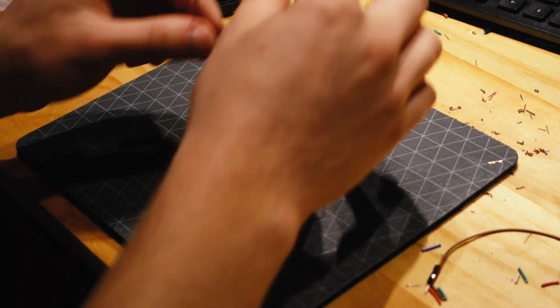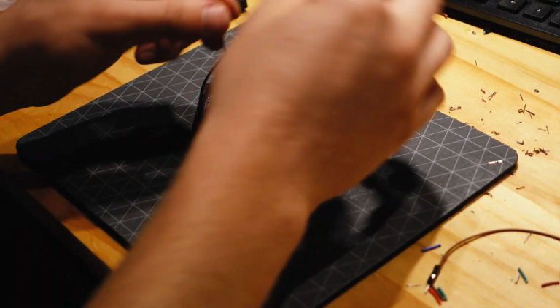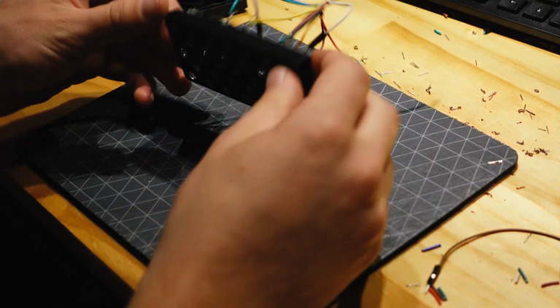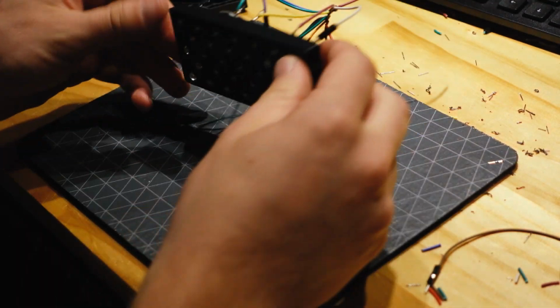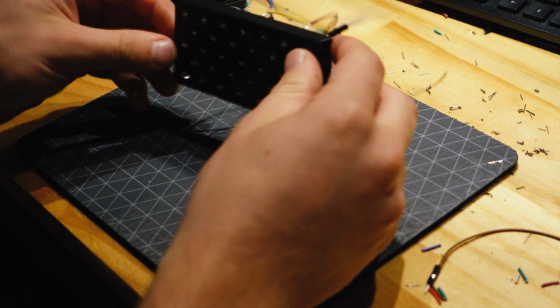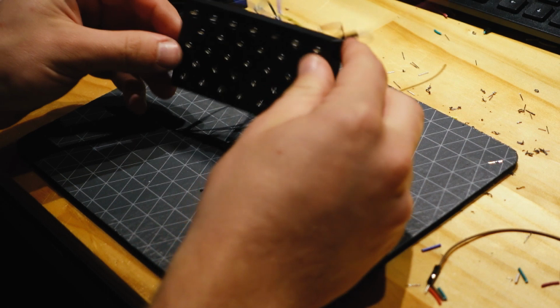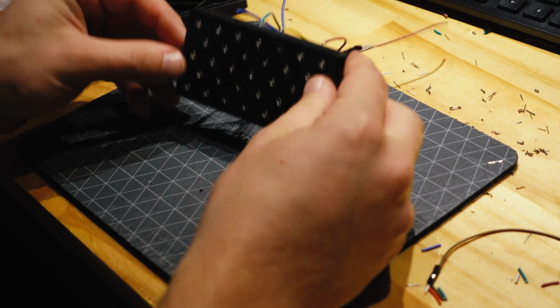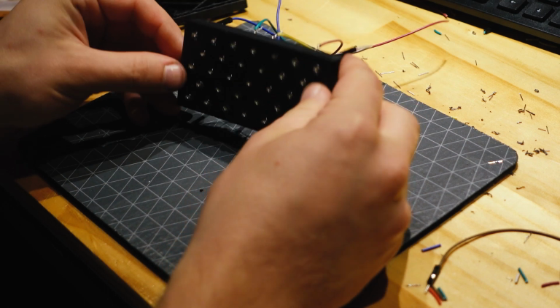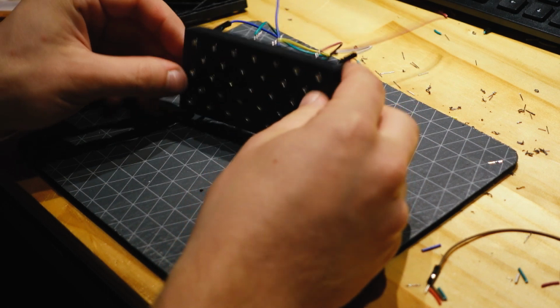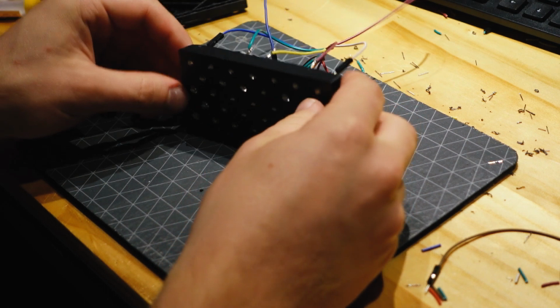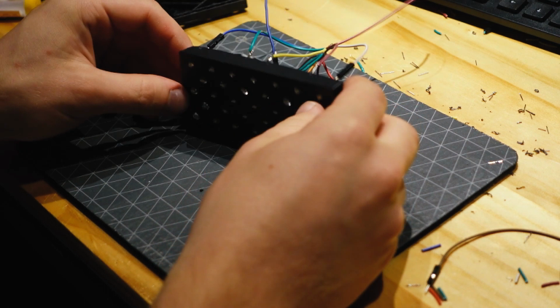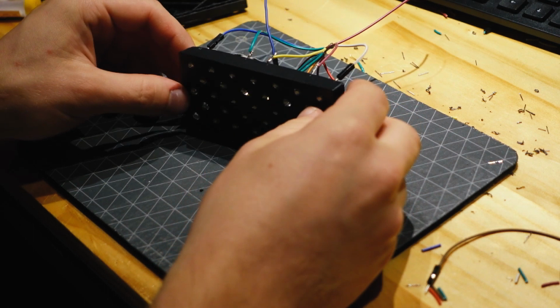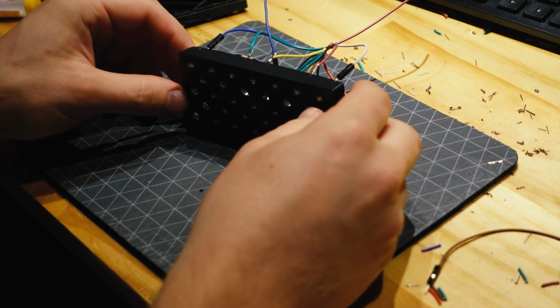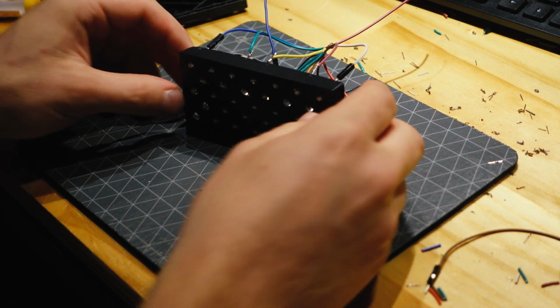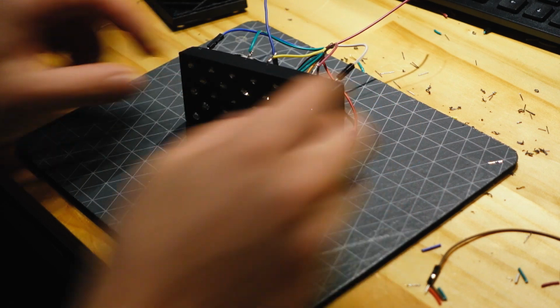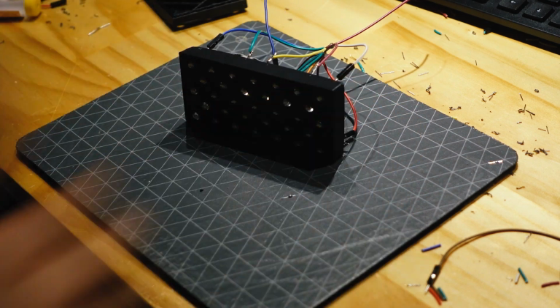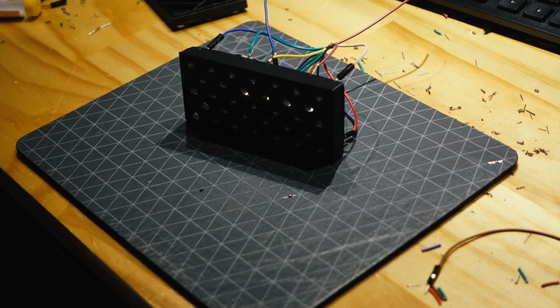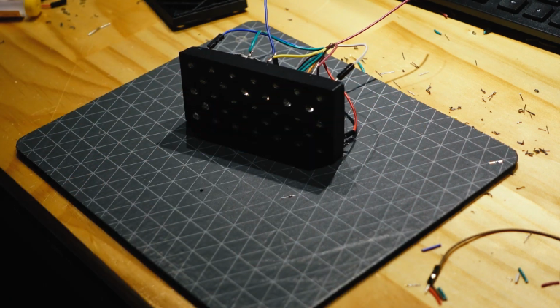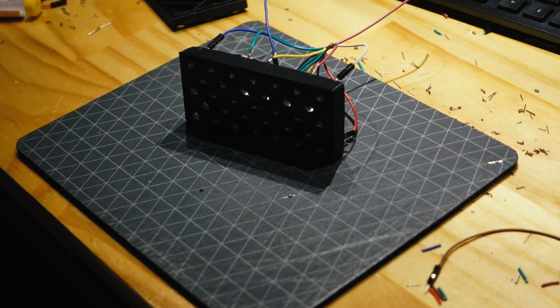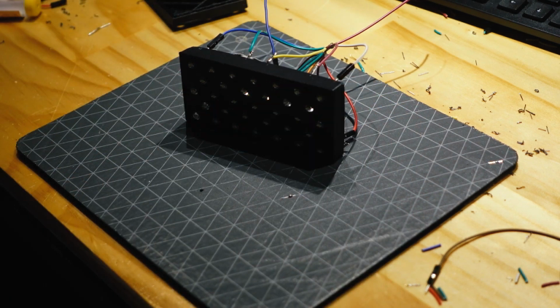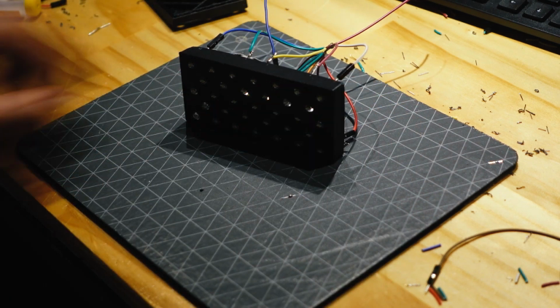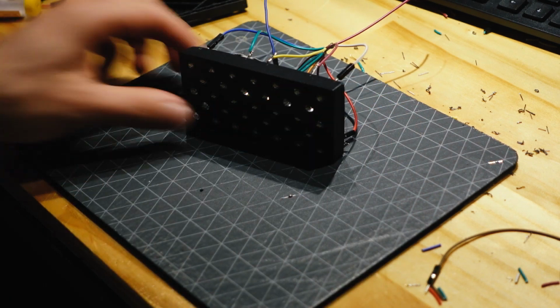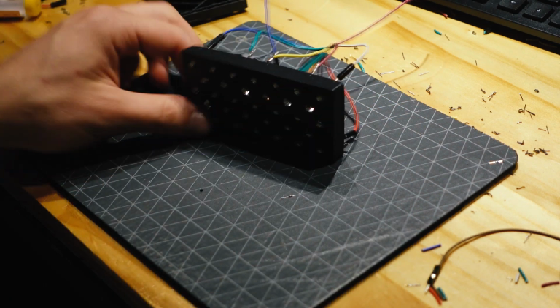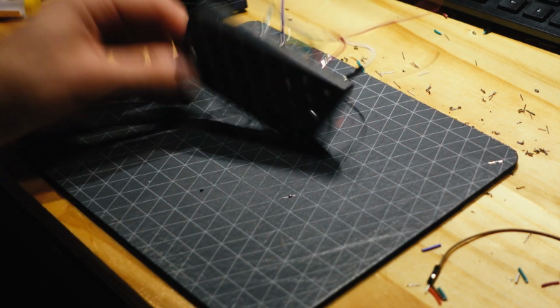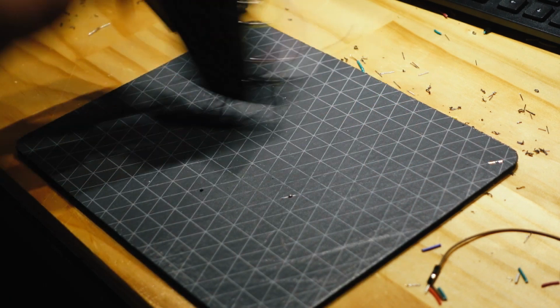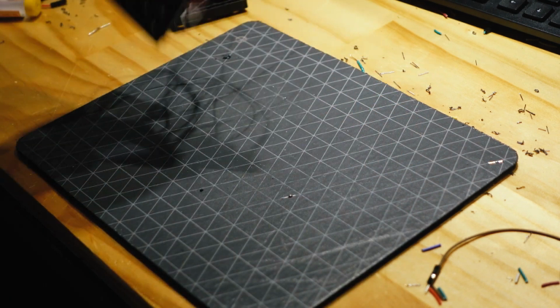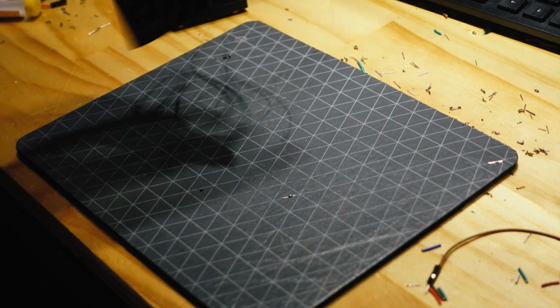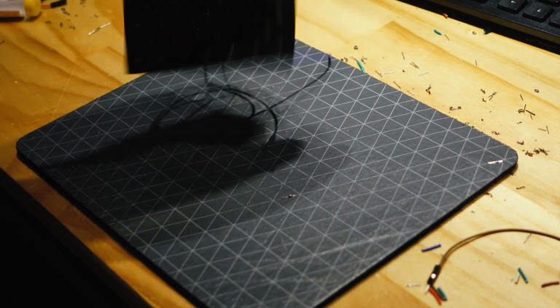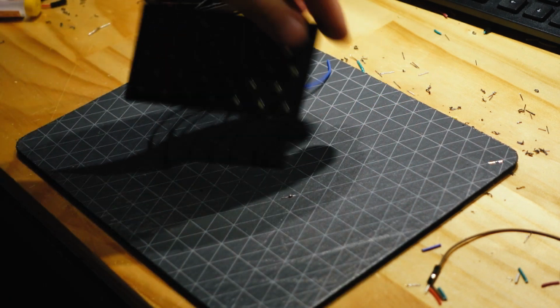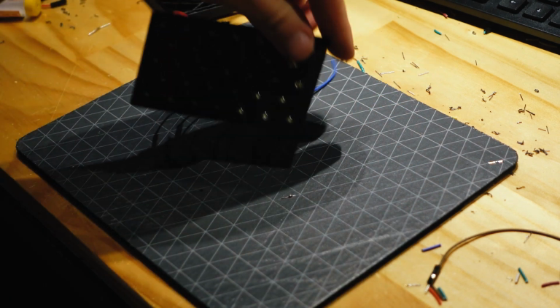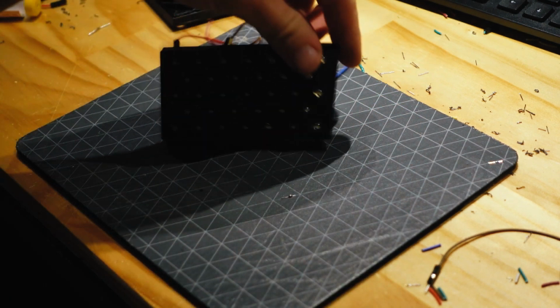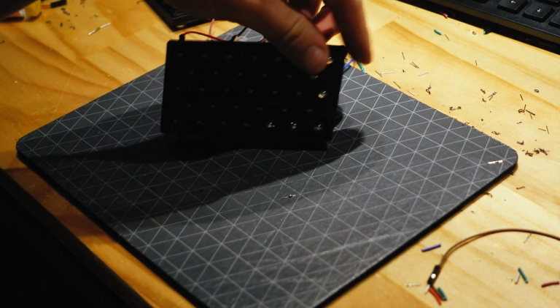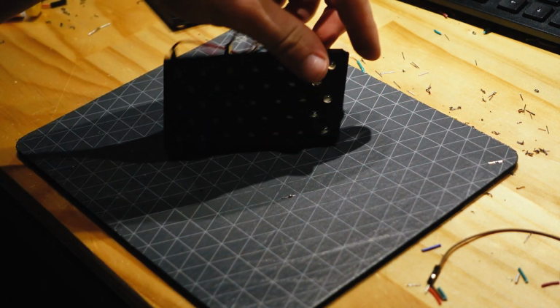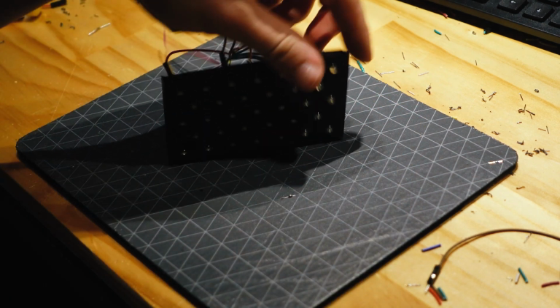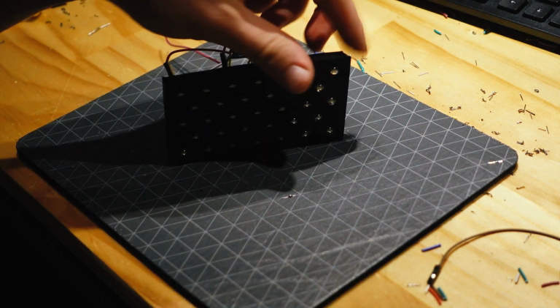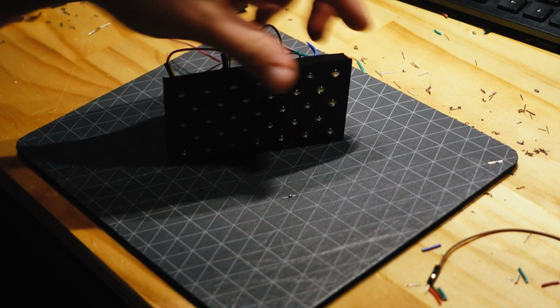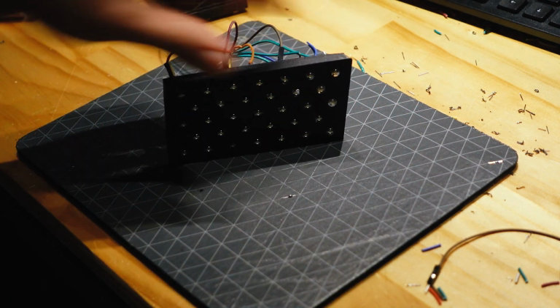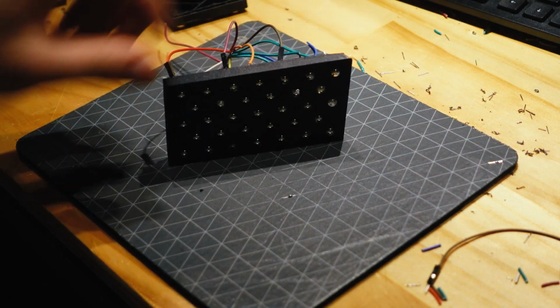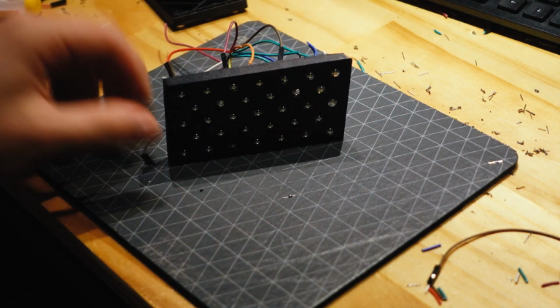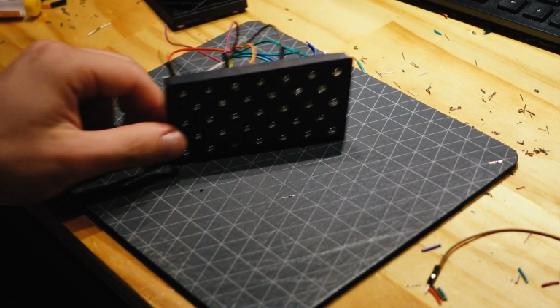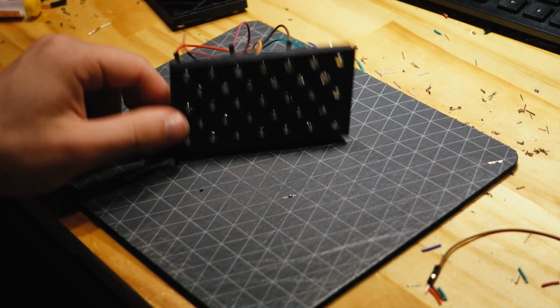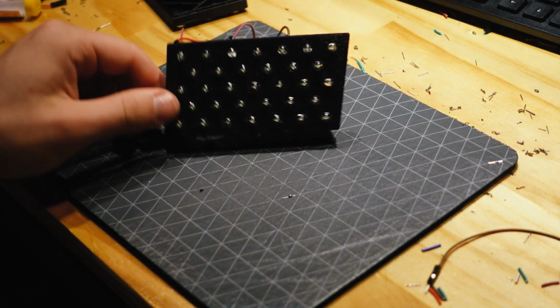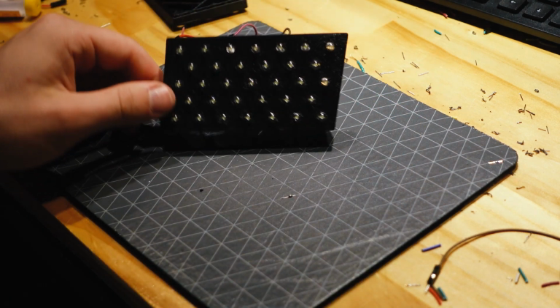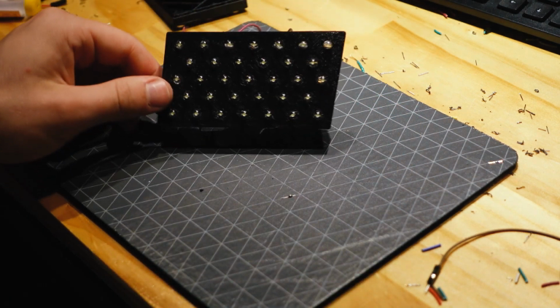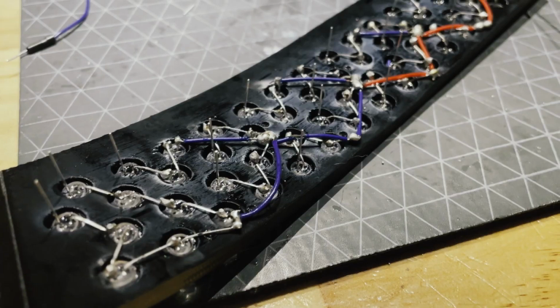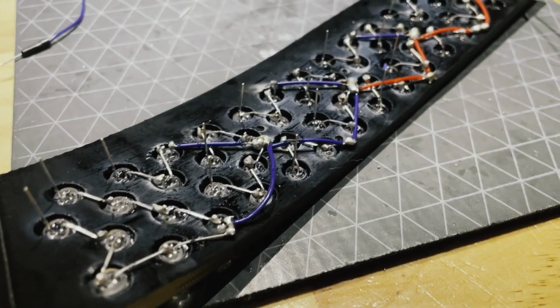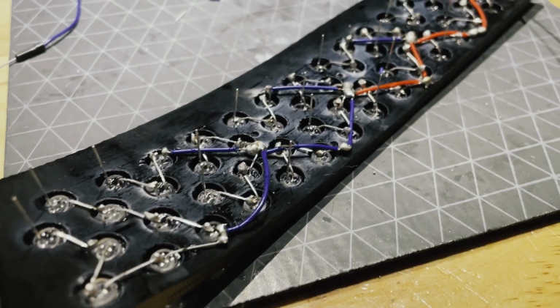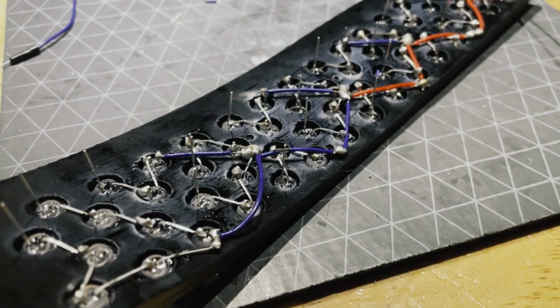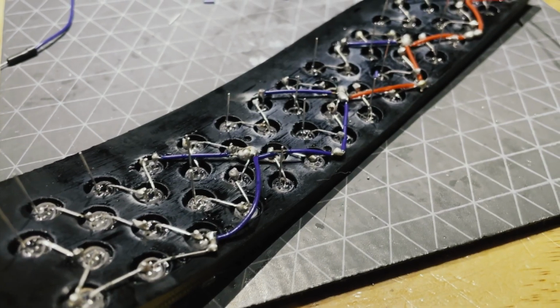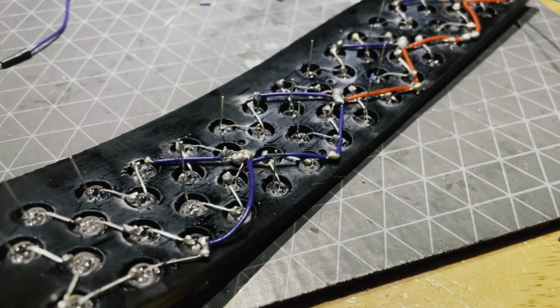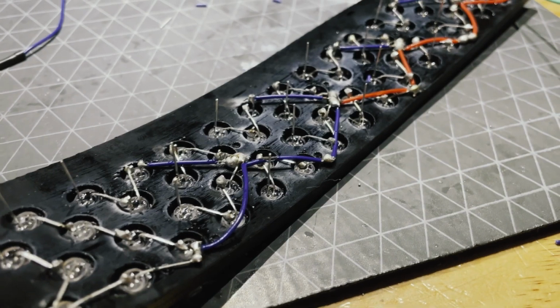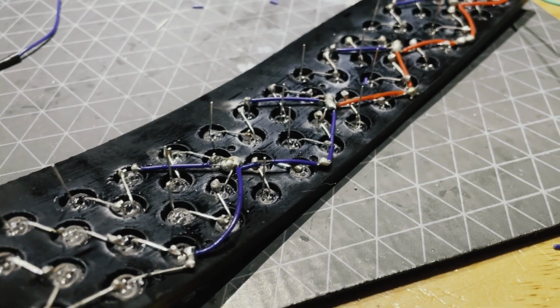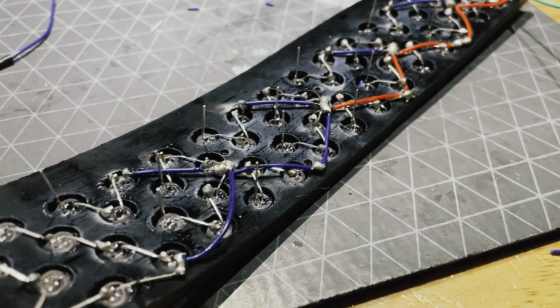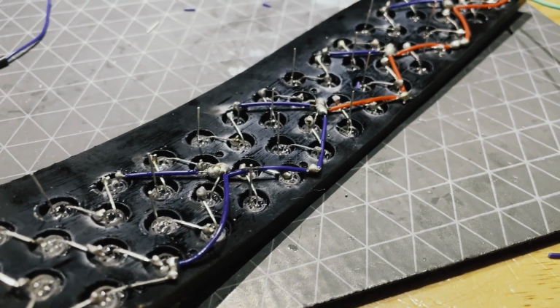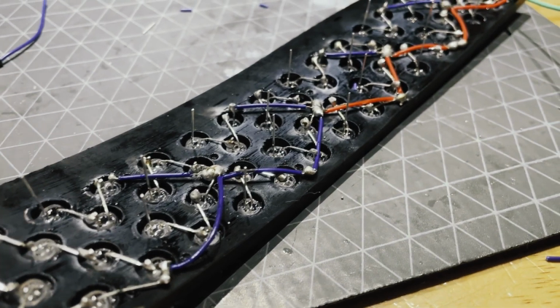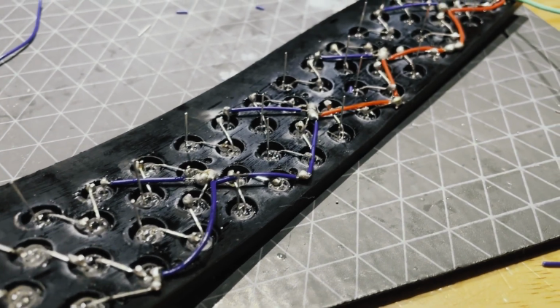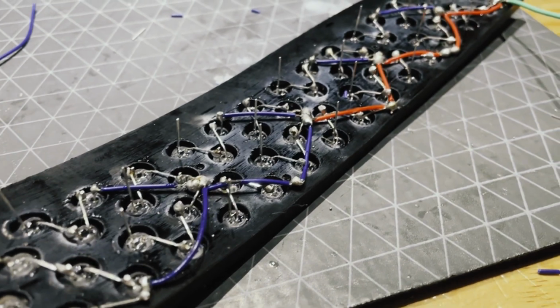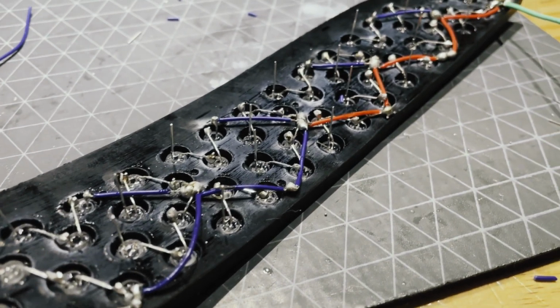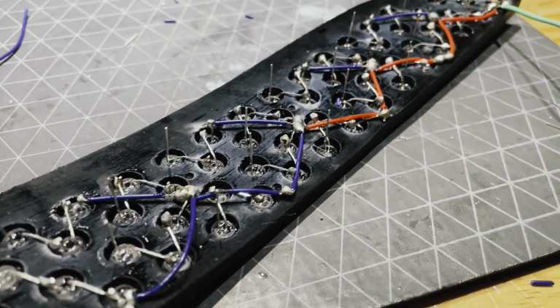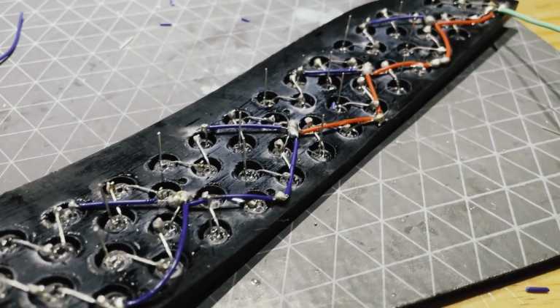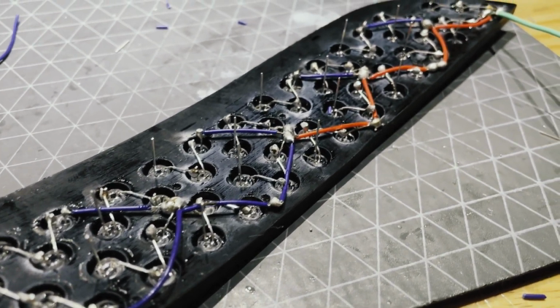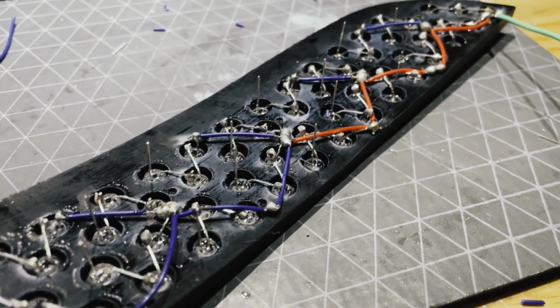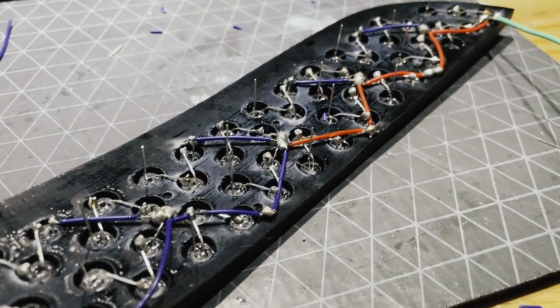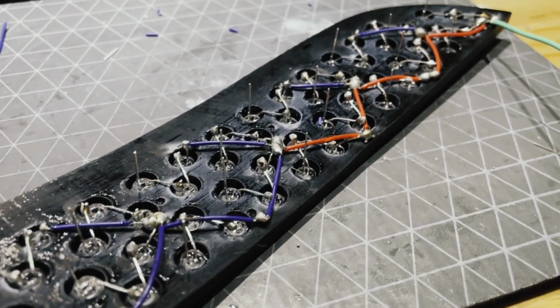As you'll see in this comparison of the first module I built versus the last, my wiring technique got a lot neater and more compact as I went along.